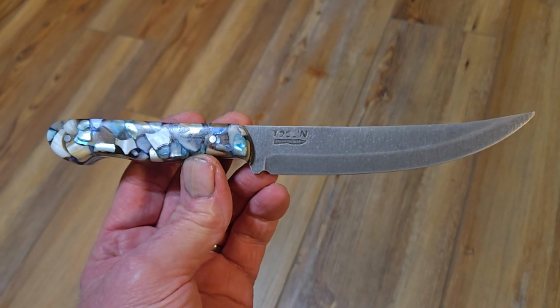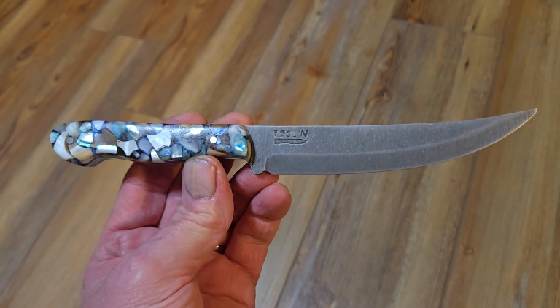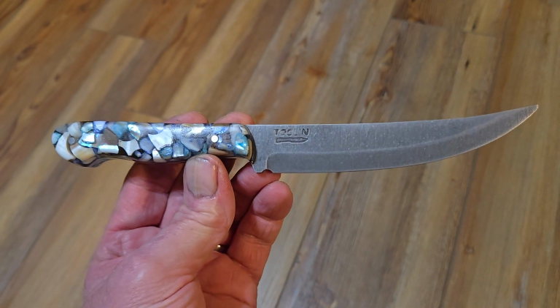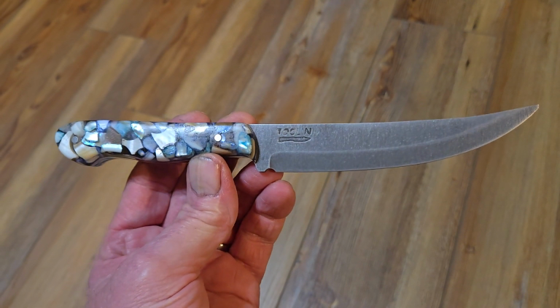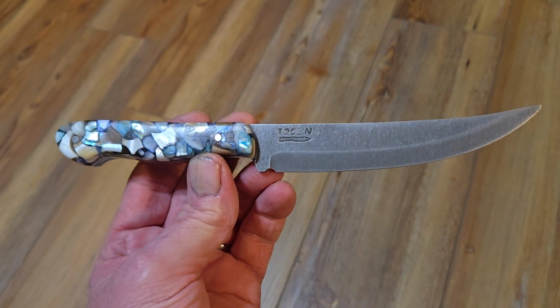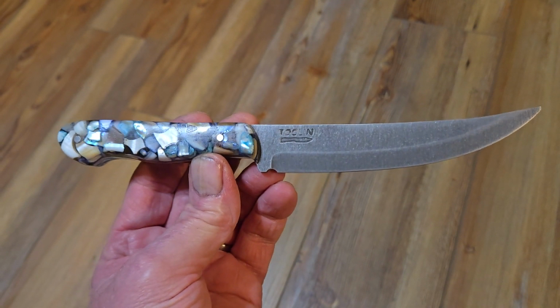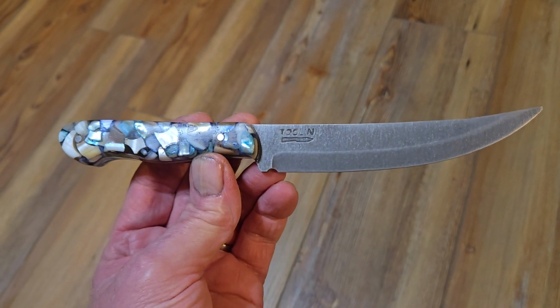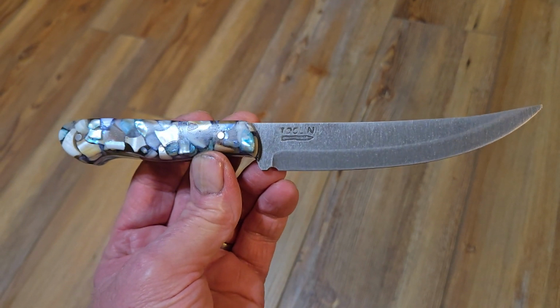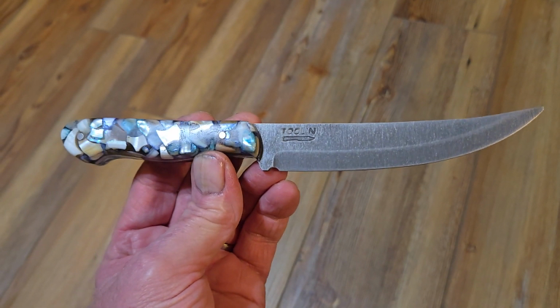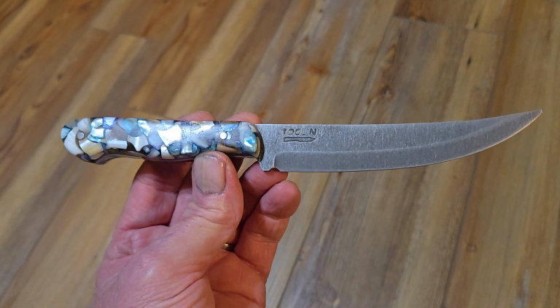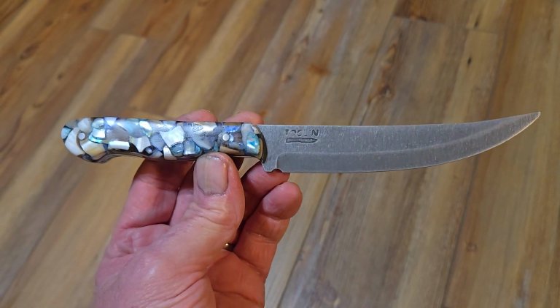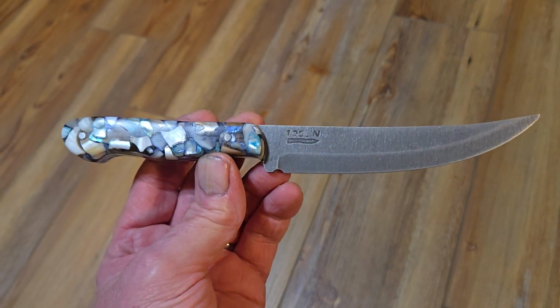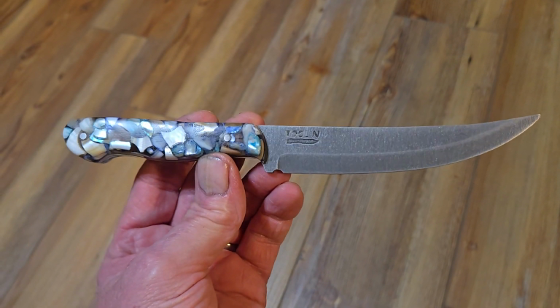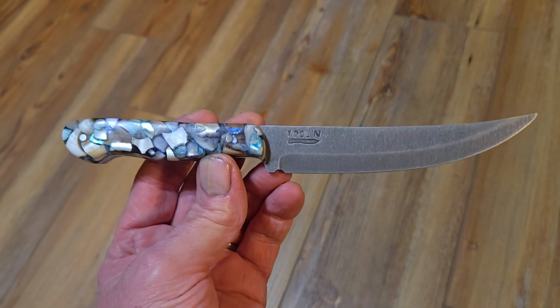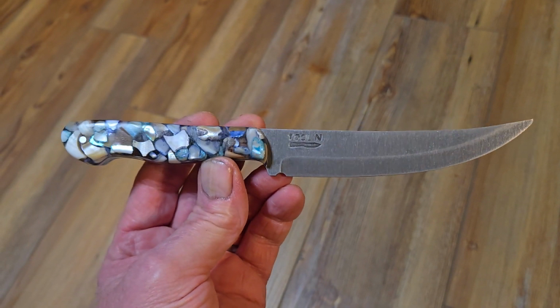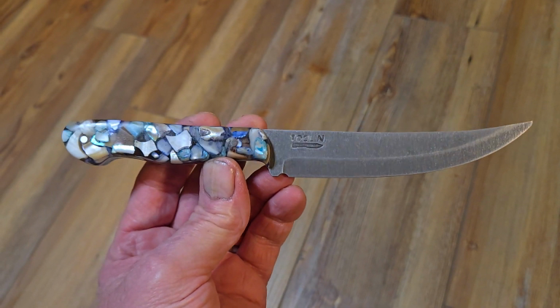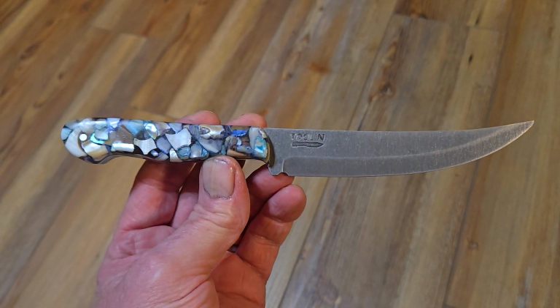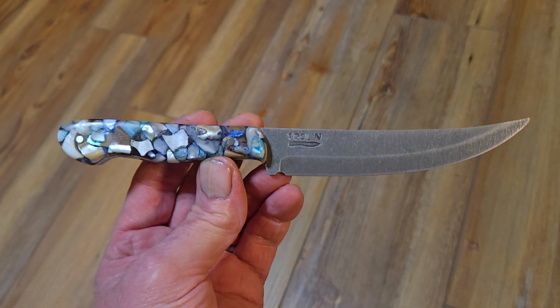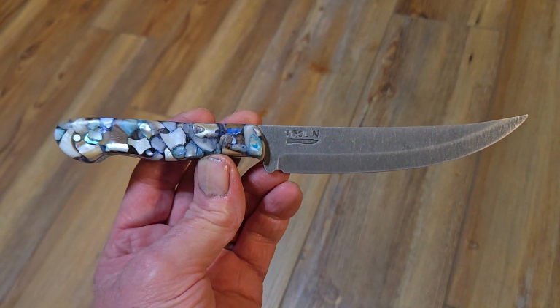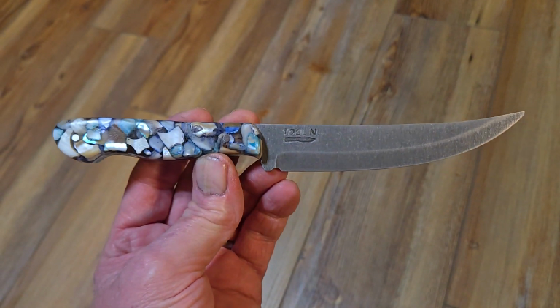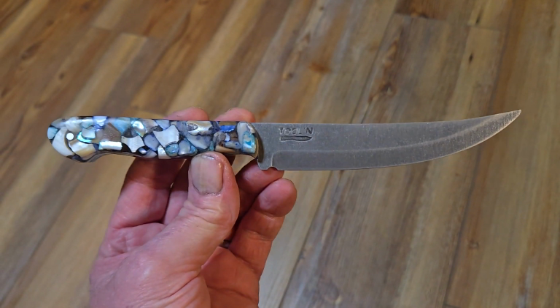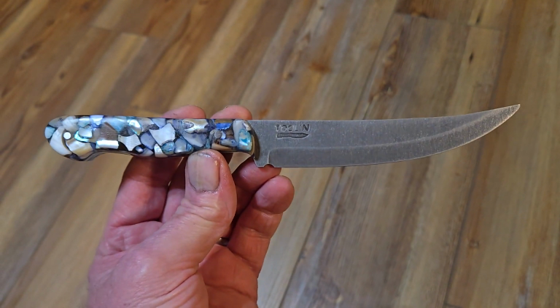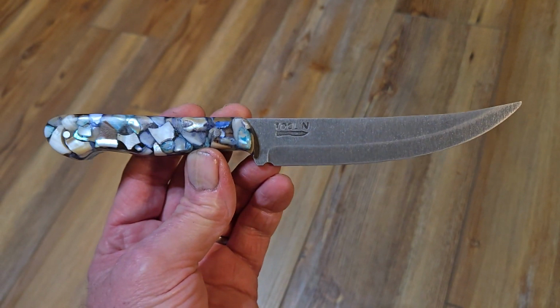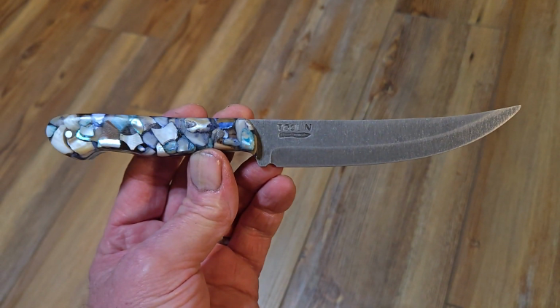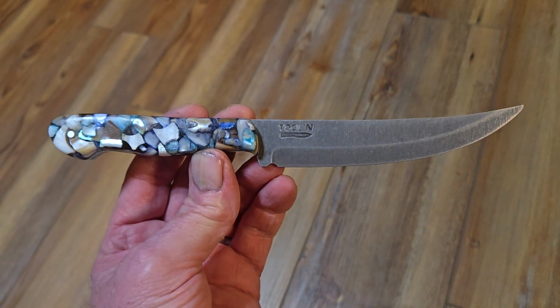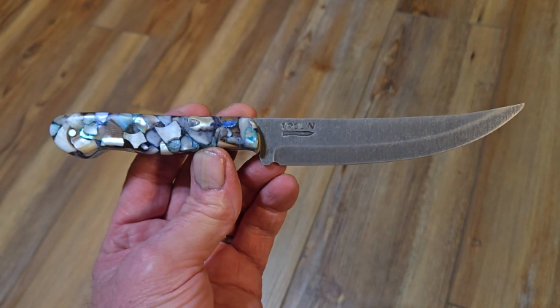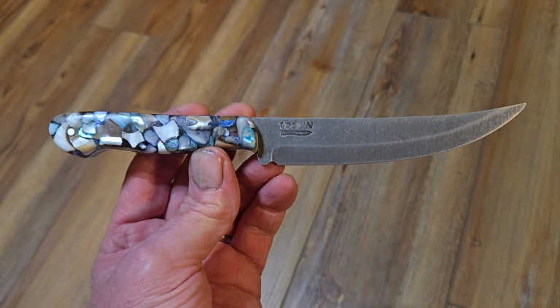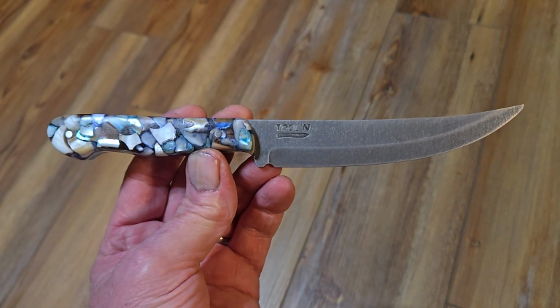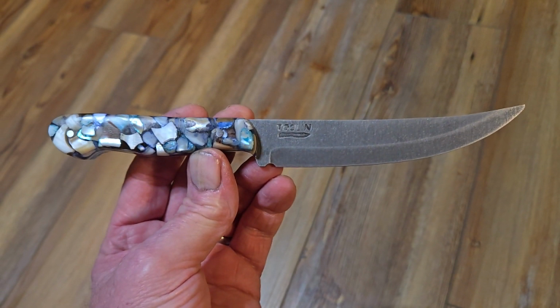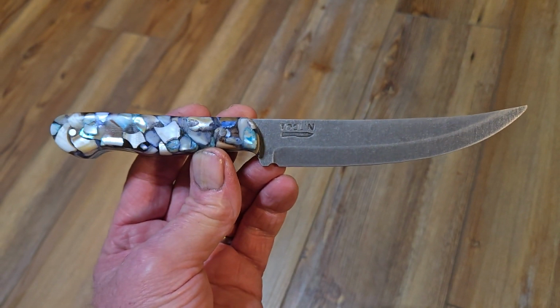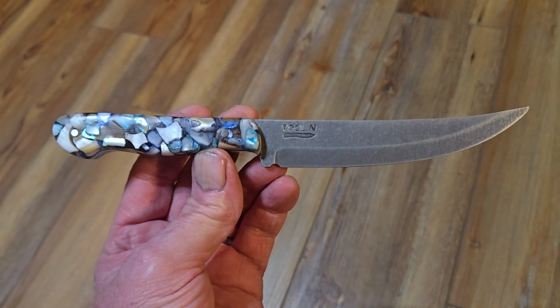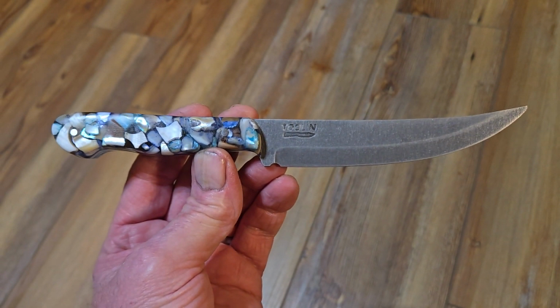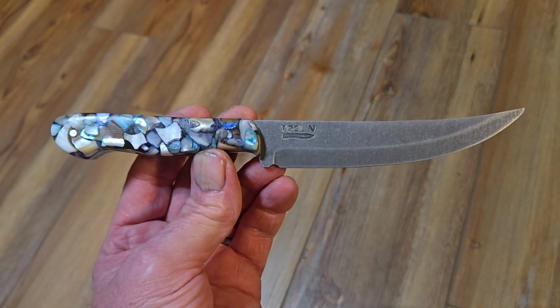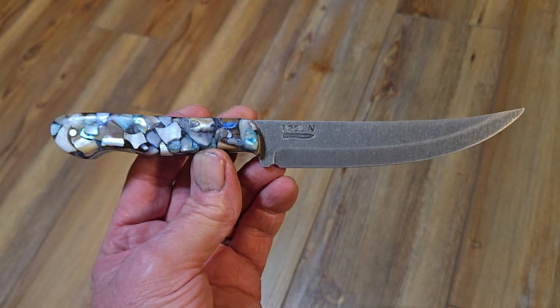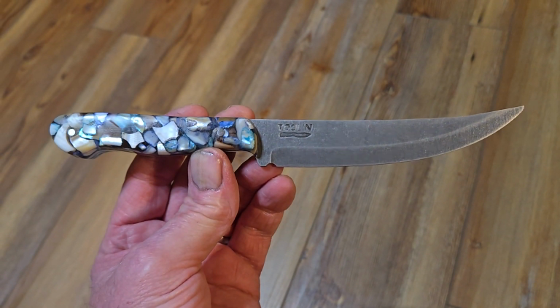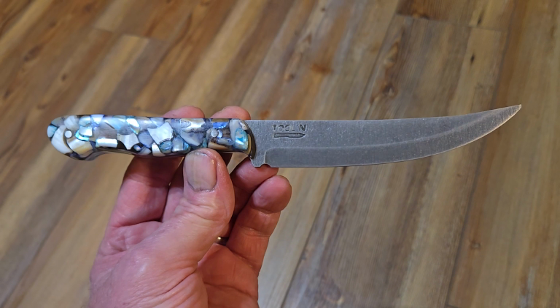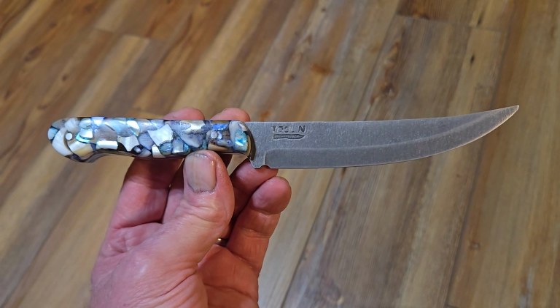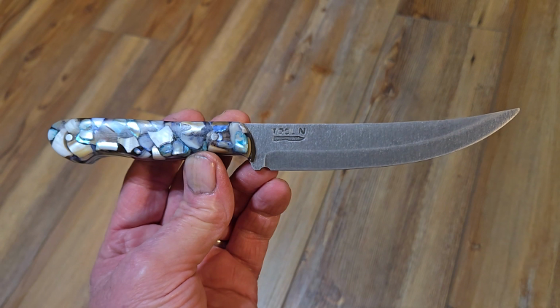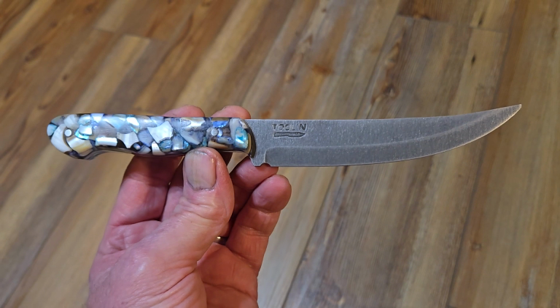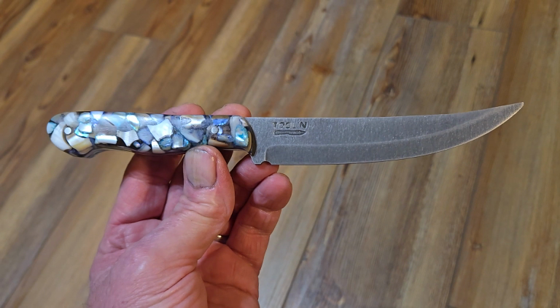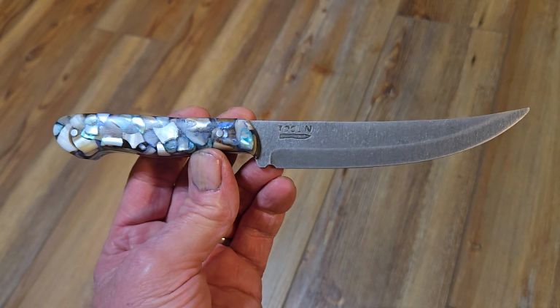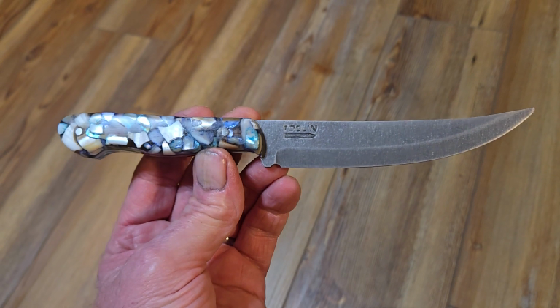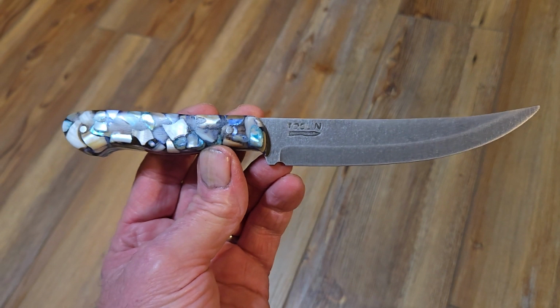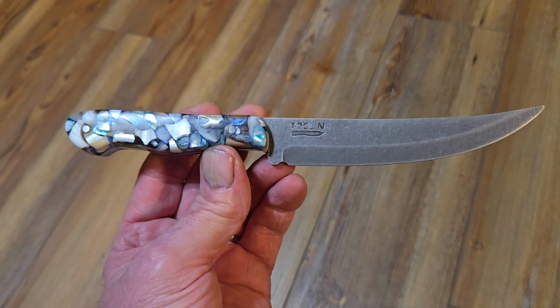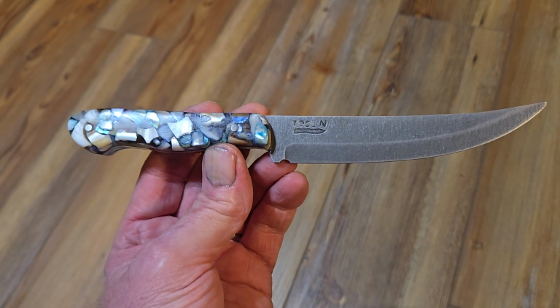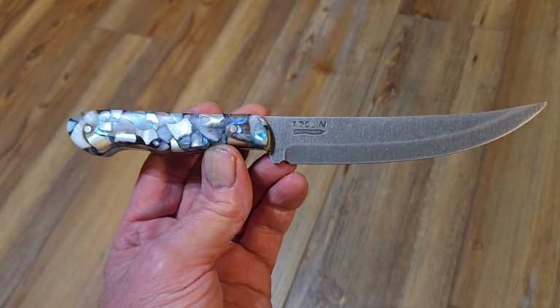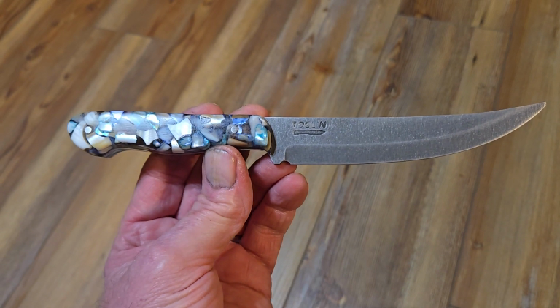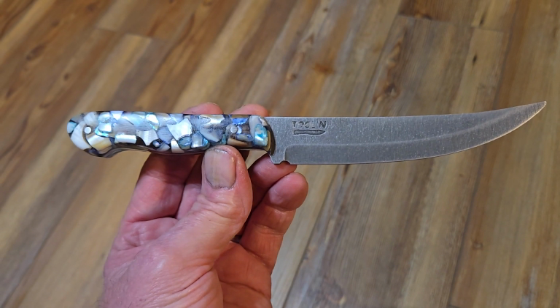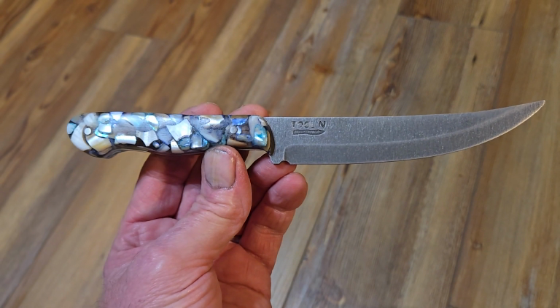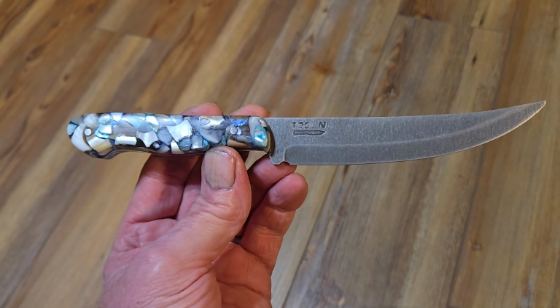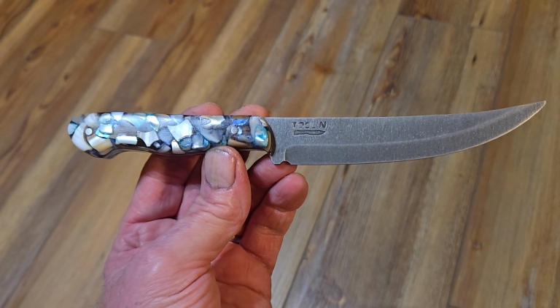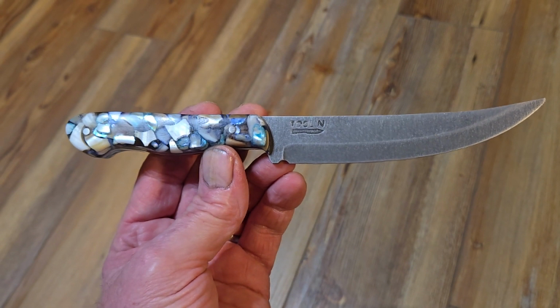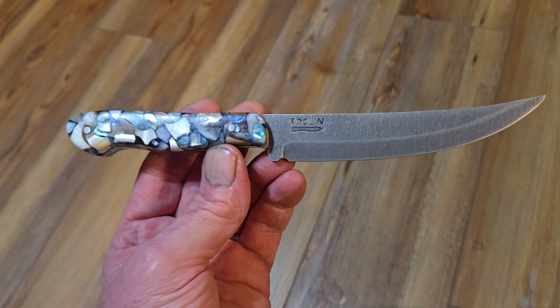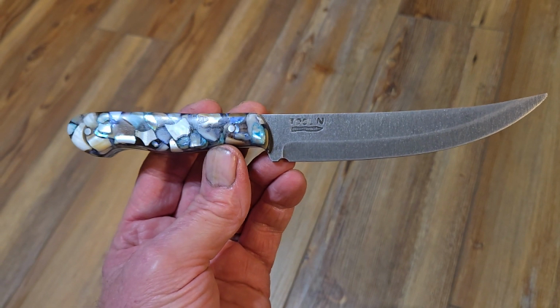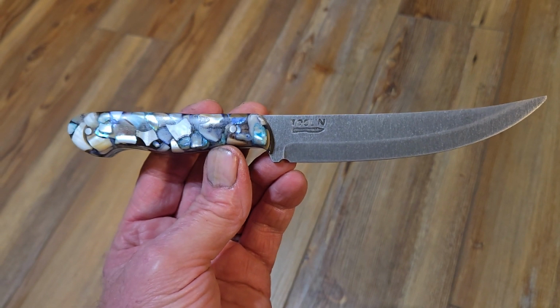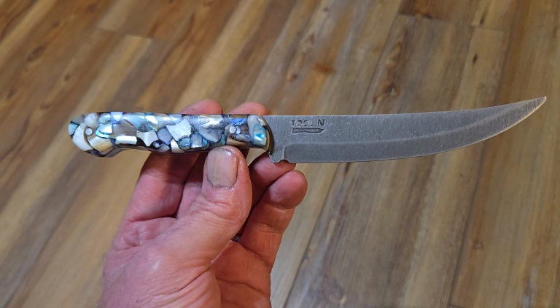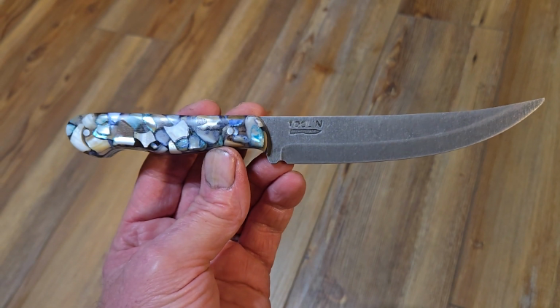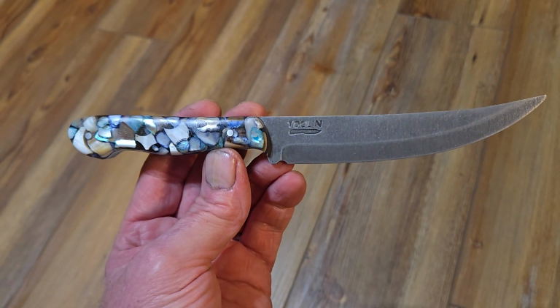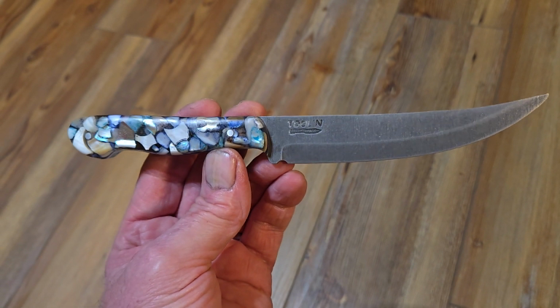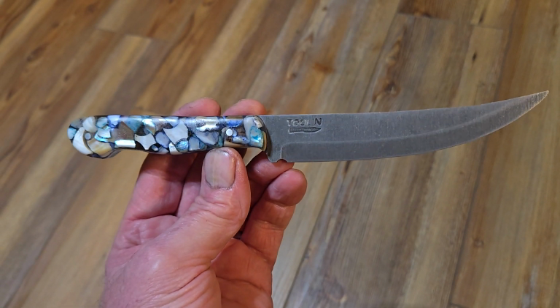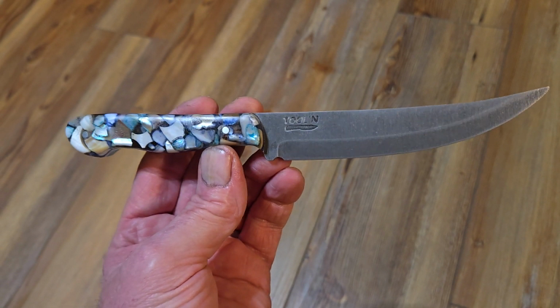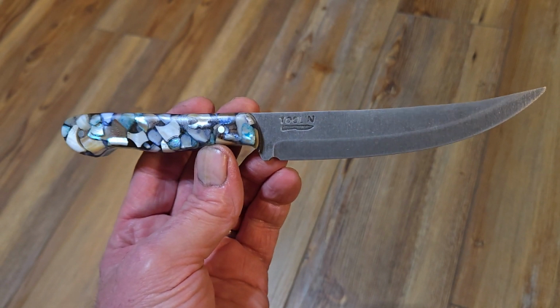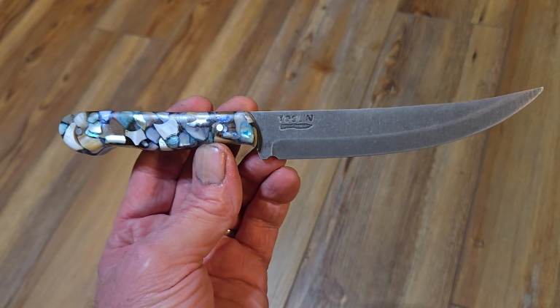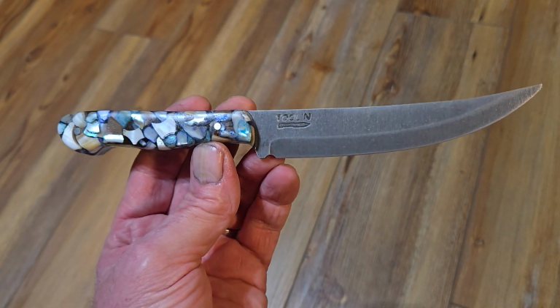Hey, it's Mike here from Tool & Knives. I thought I'd share this knife with you — it's one that I'm currently working on, not finished yet.